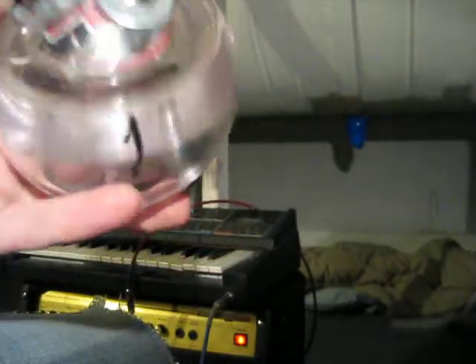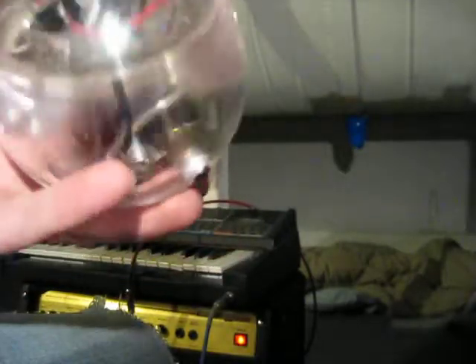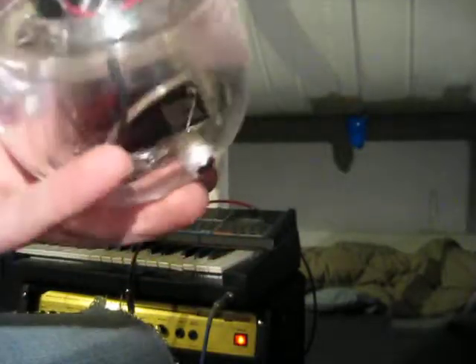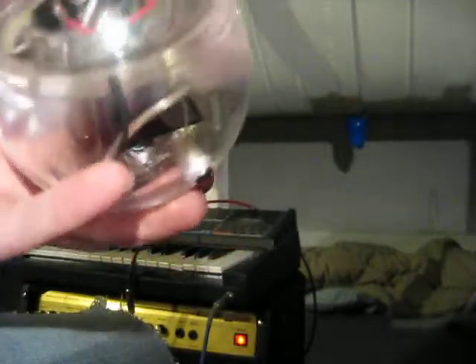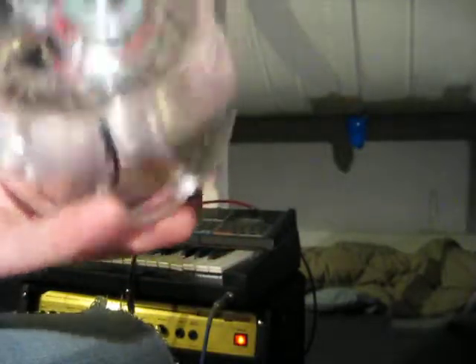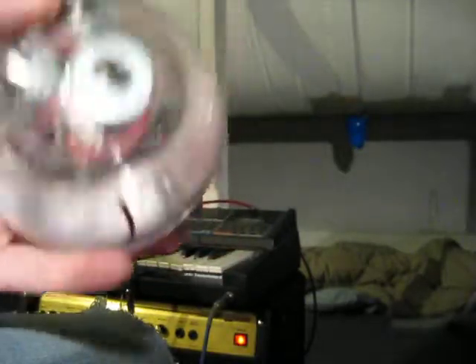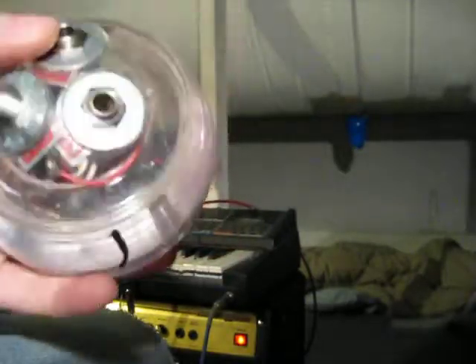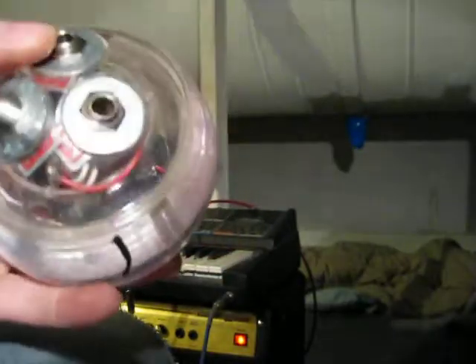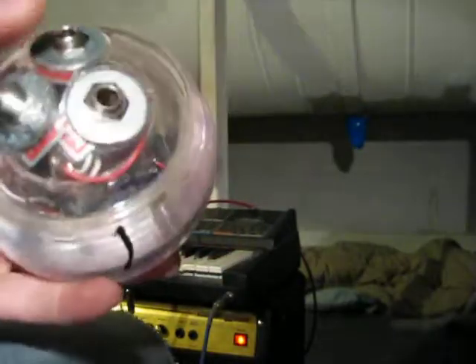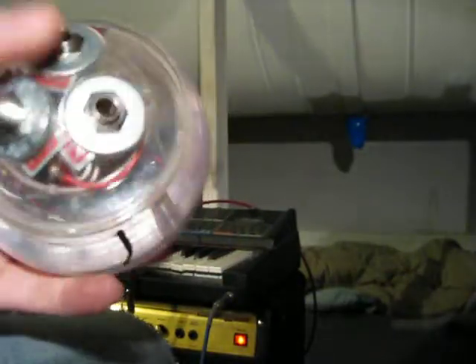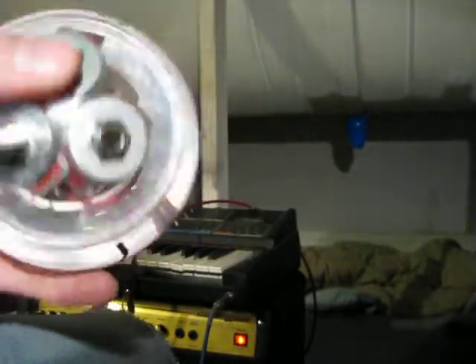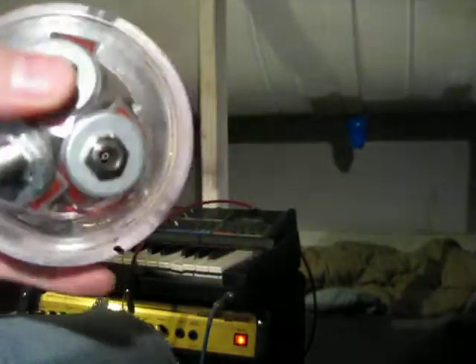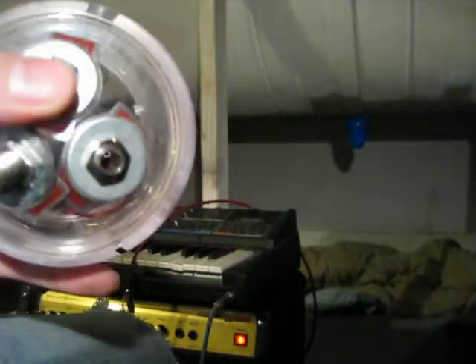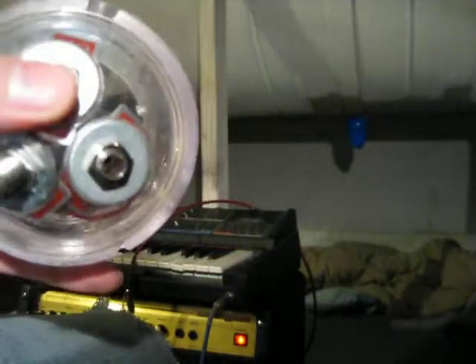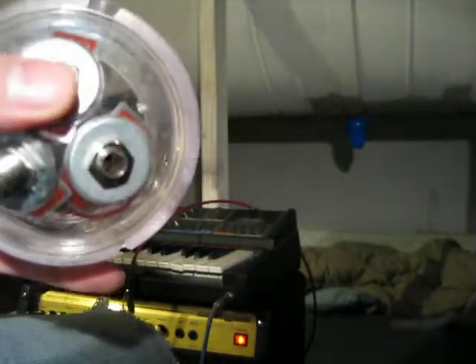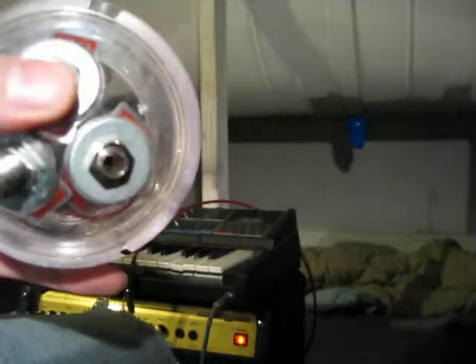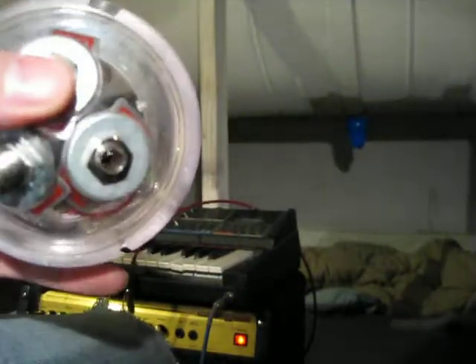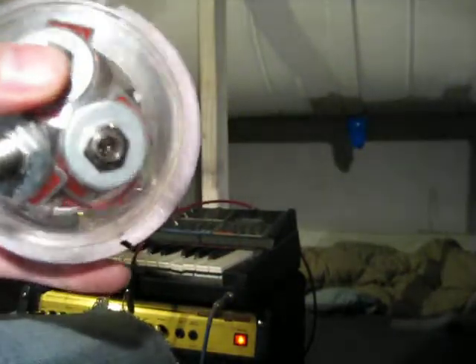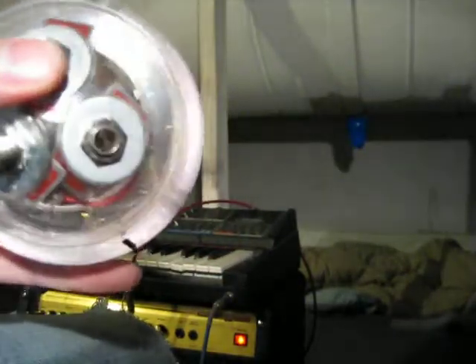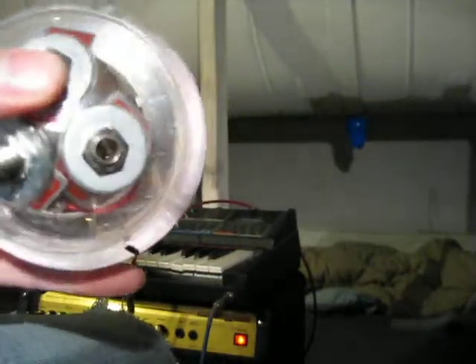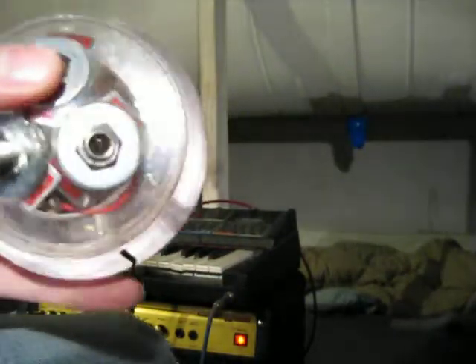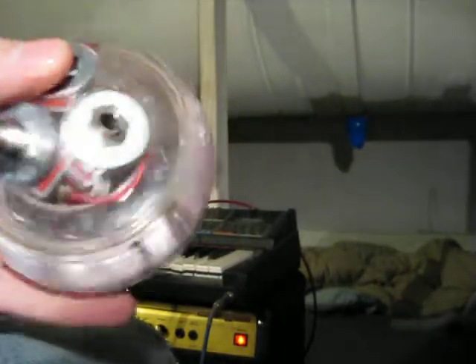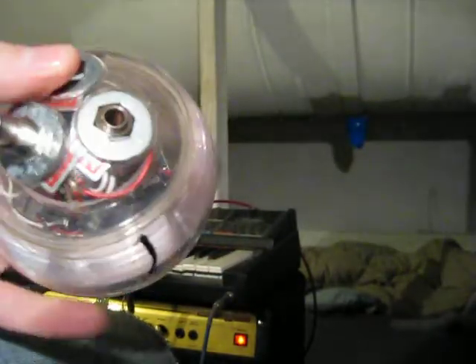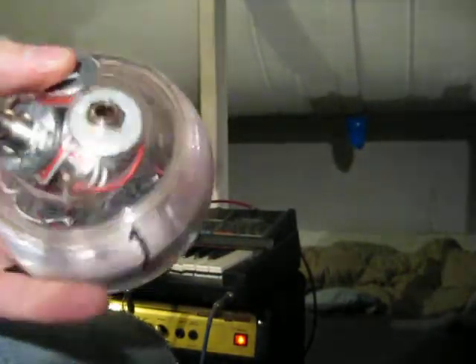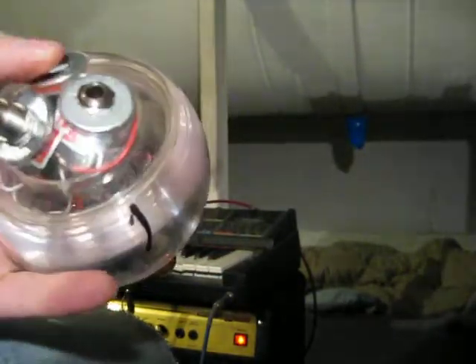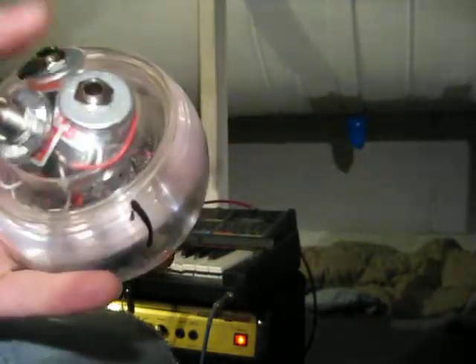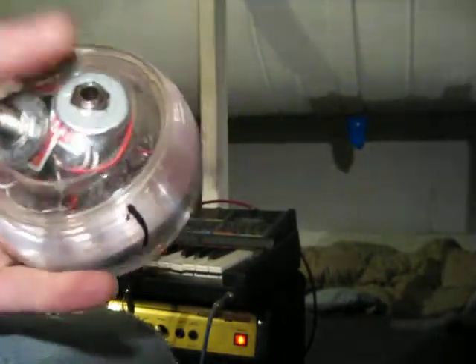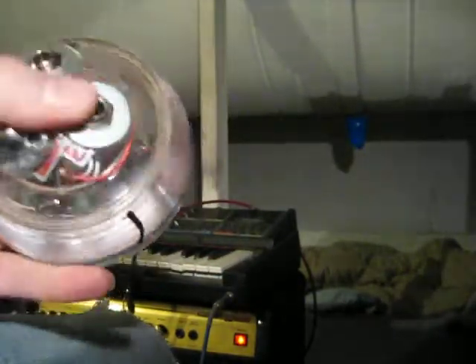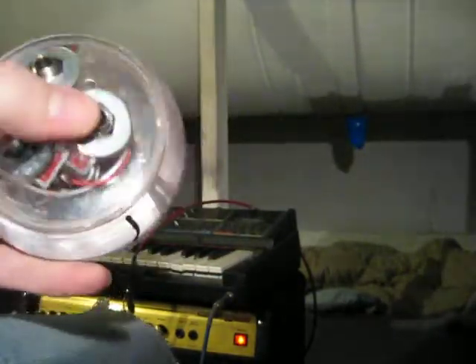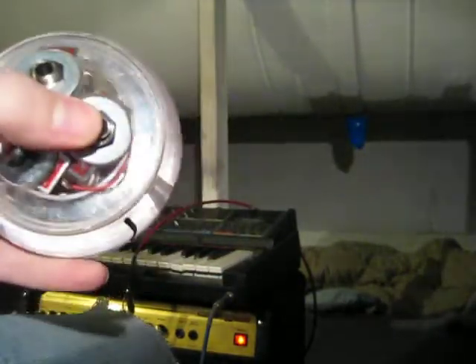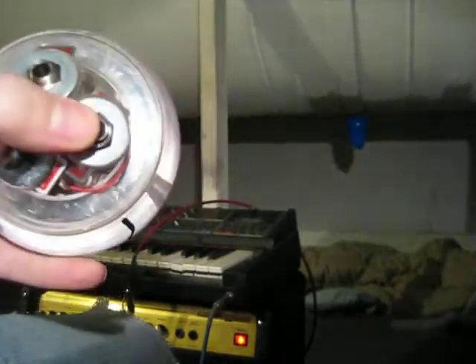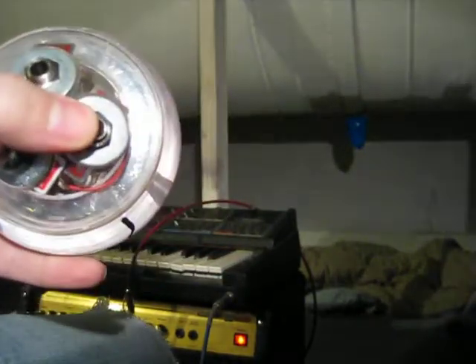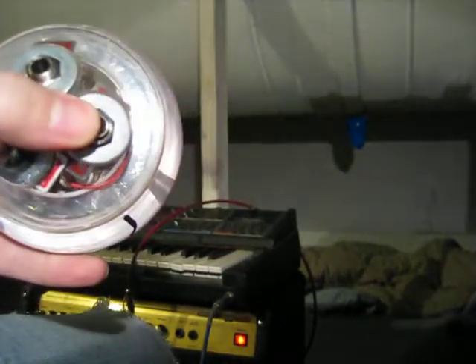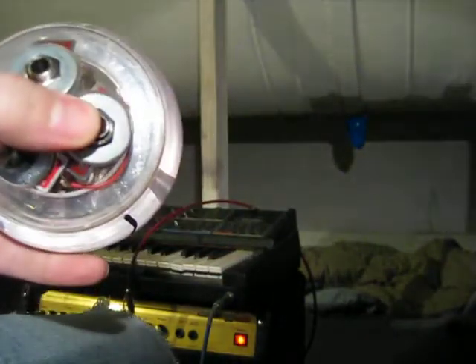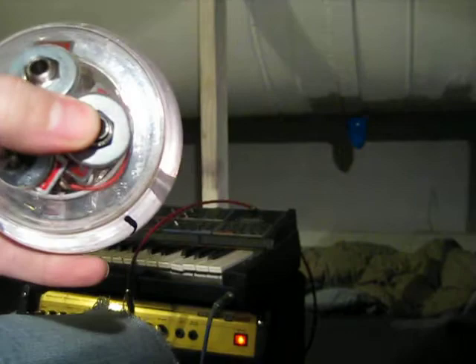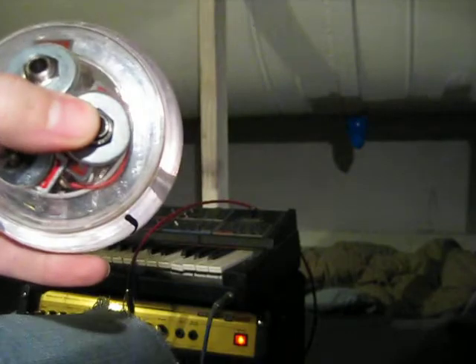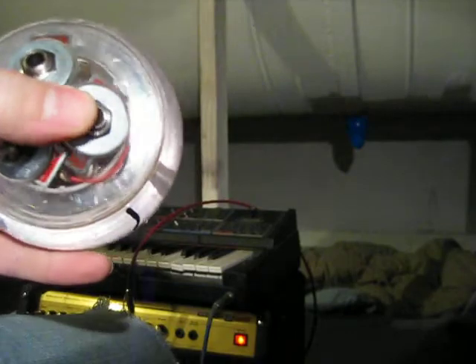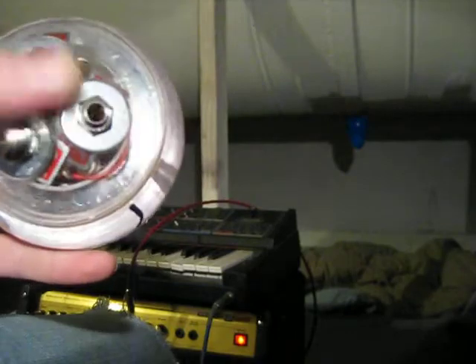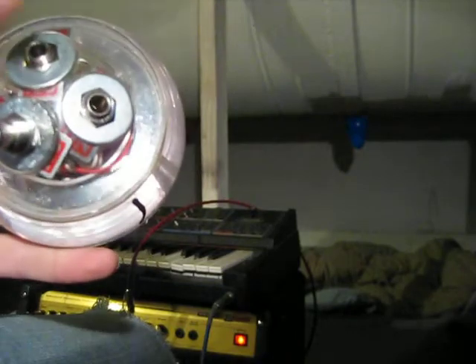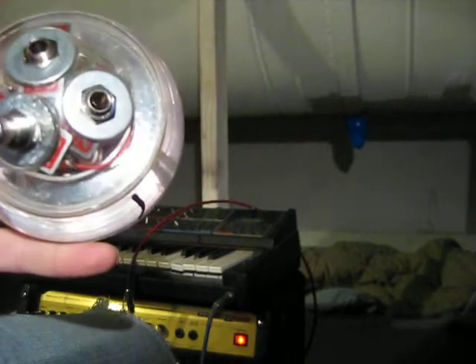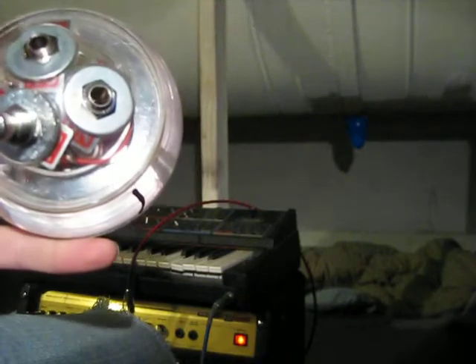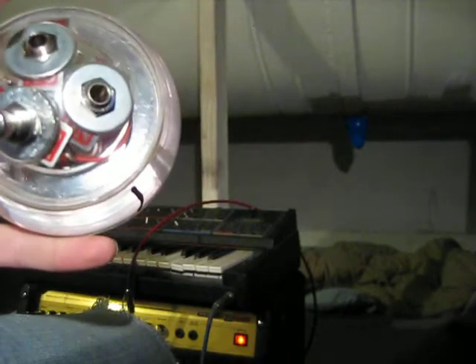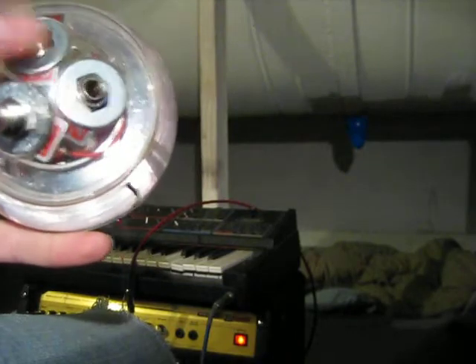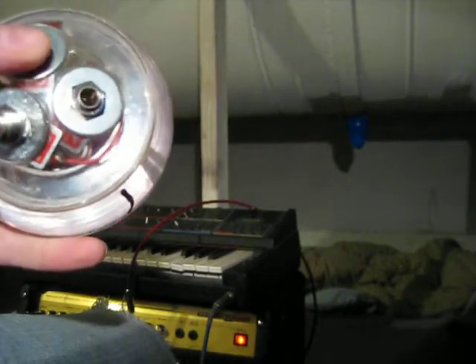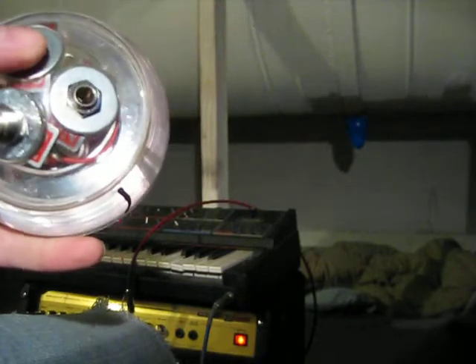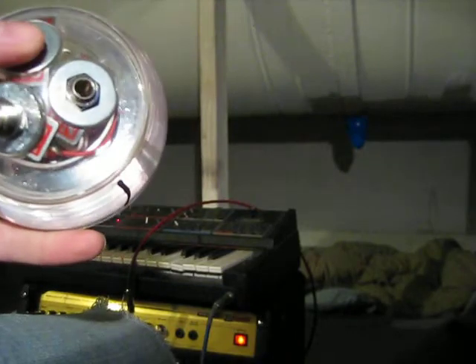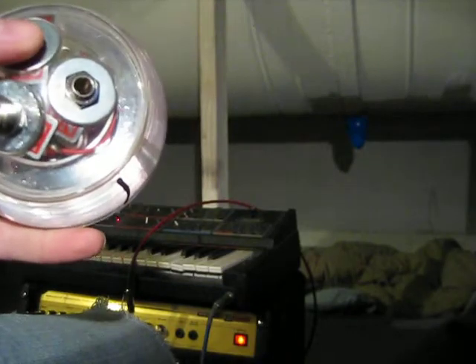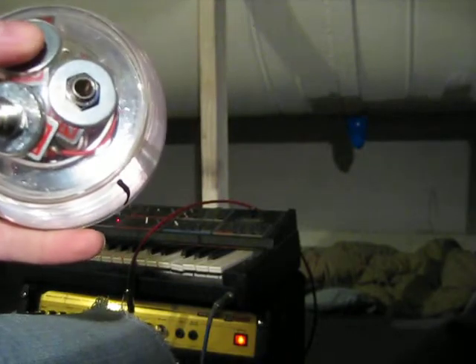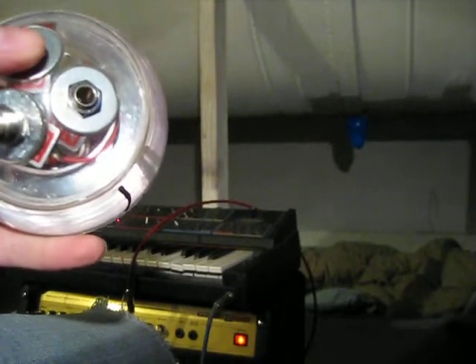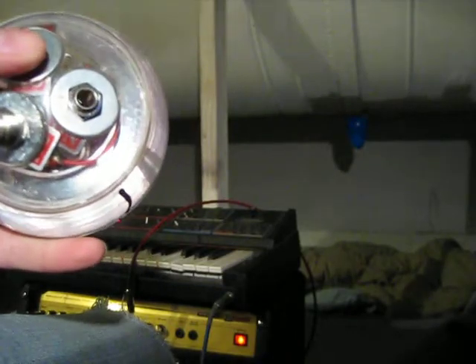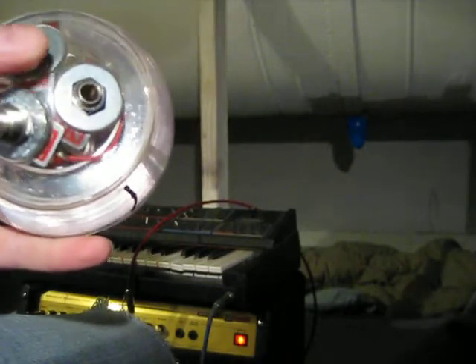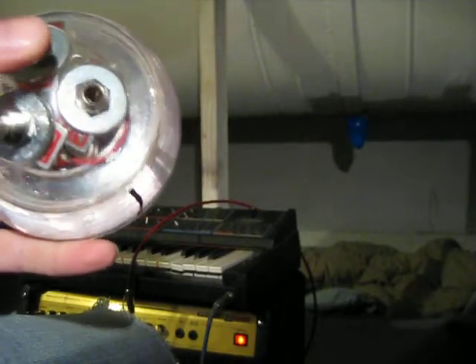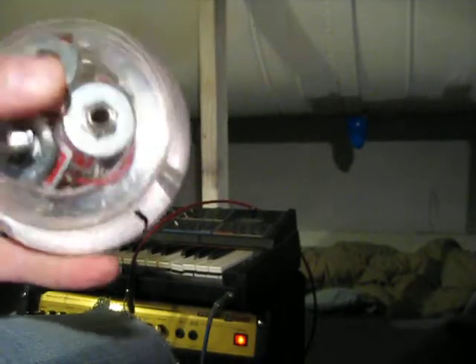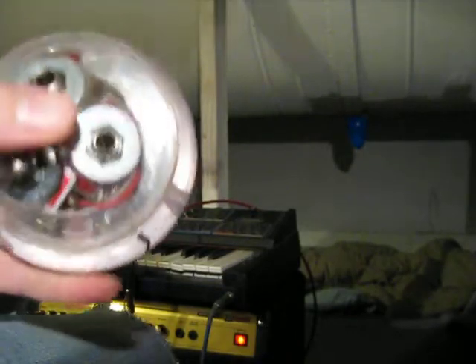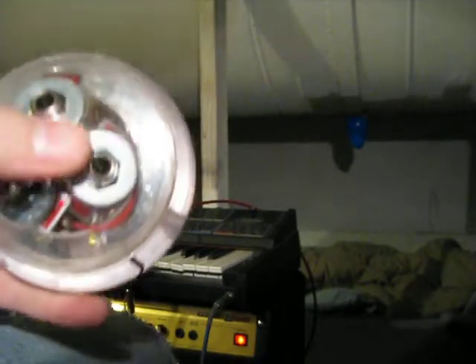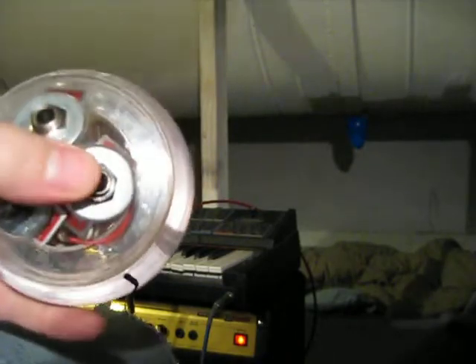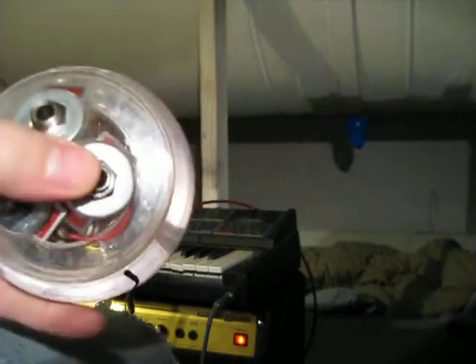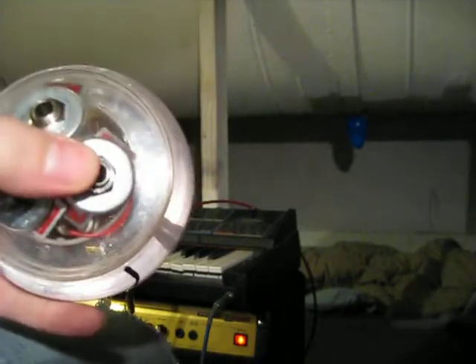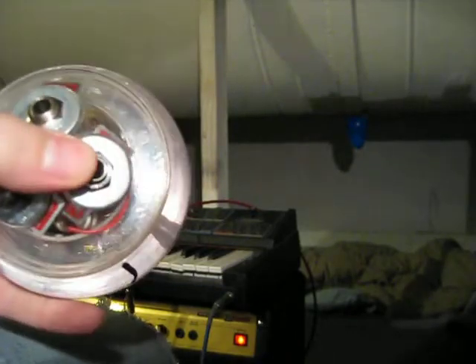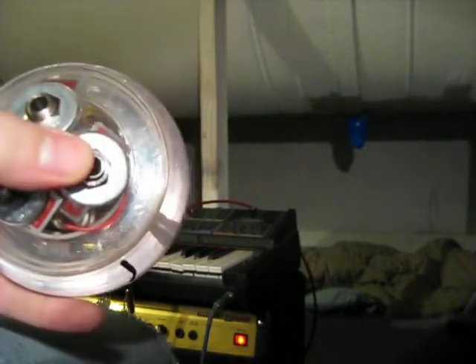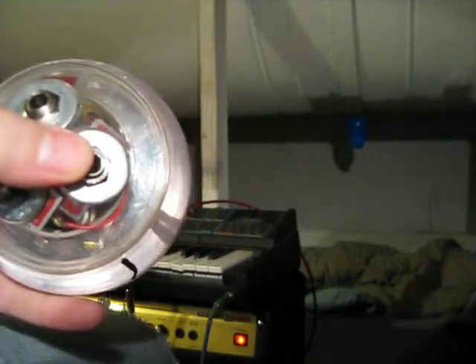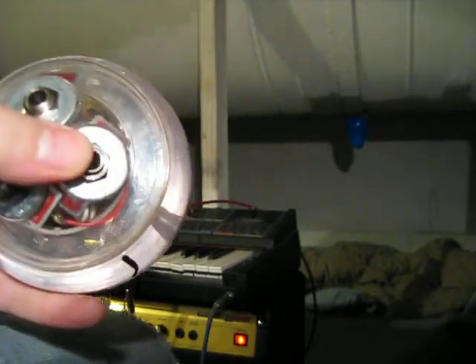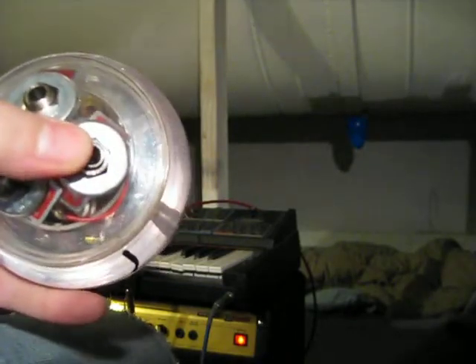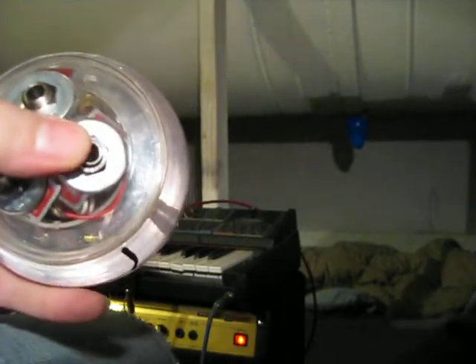So we have an X output and a Y output. This is your horizontal, this is your vertical.